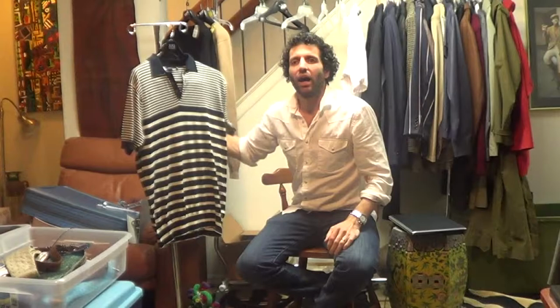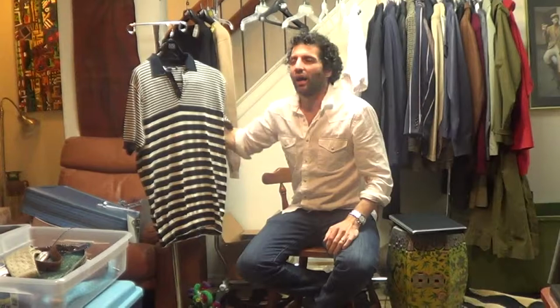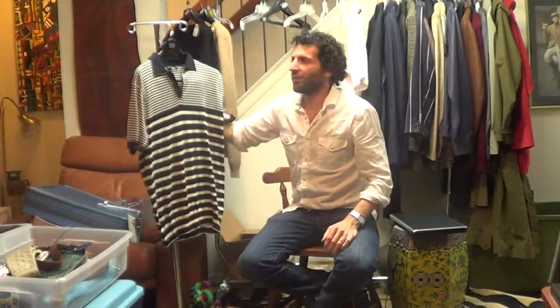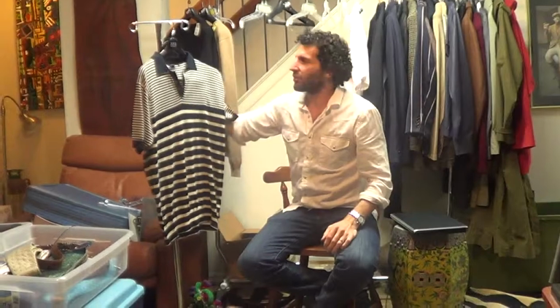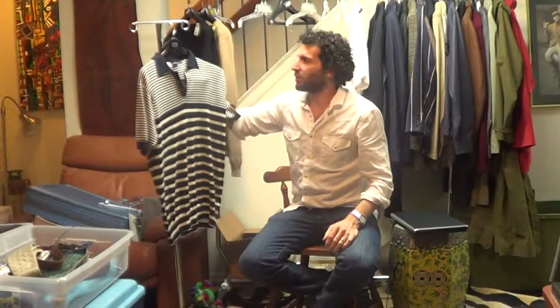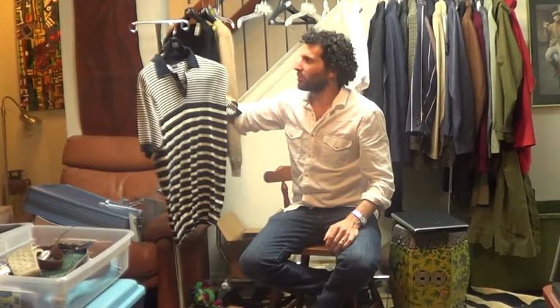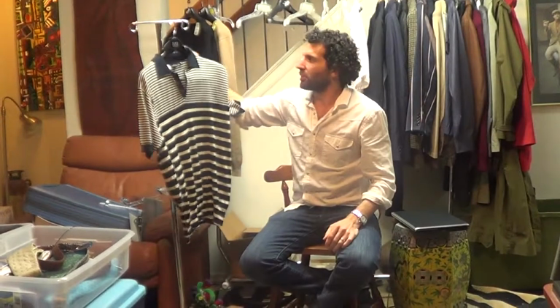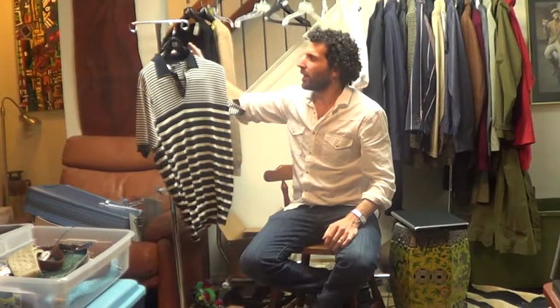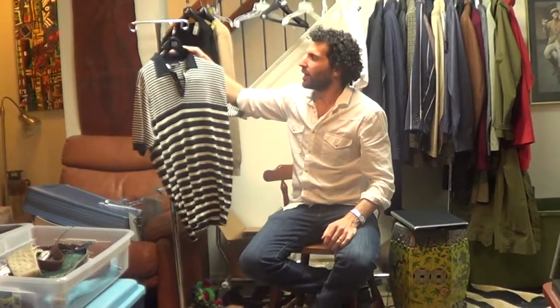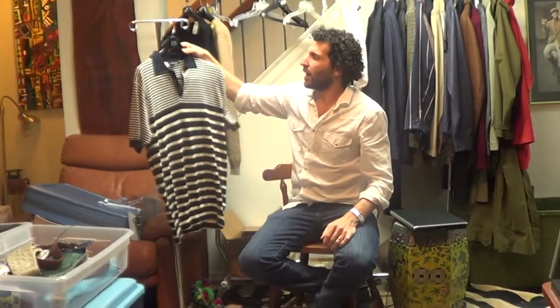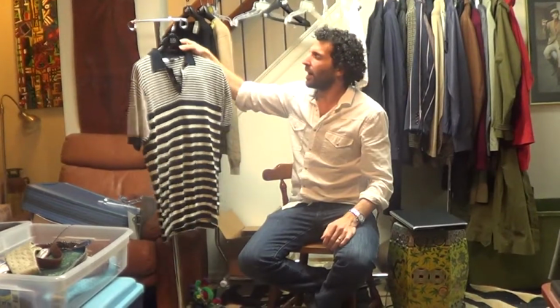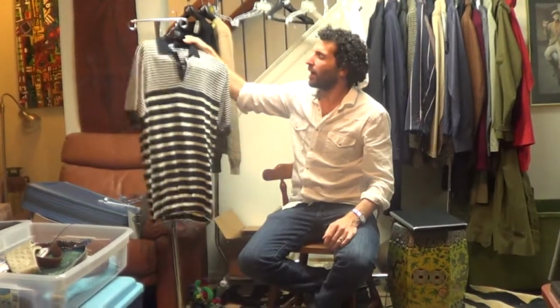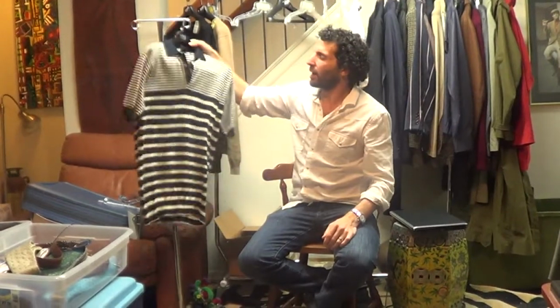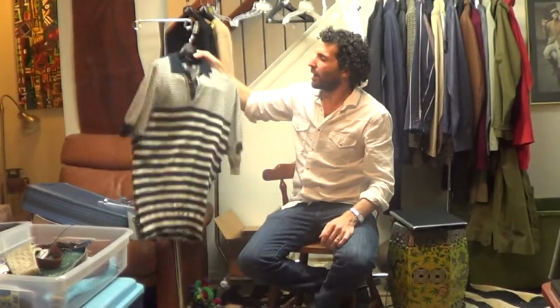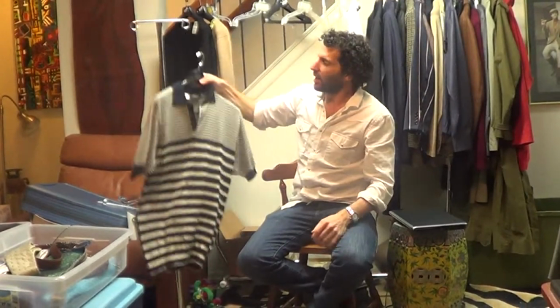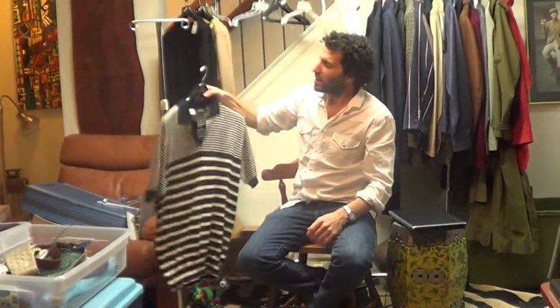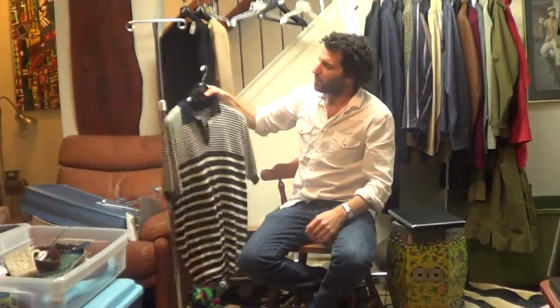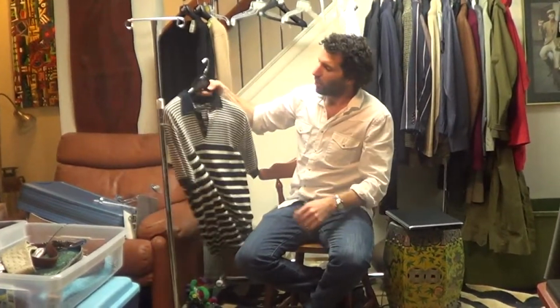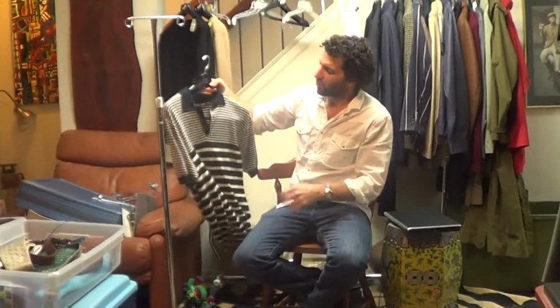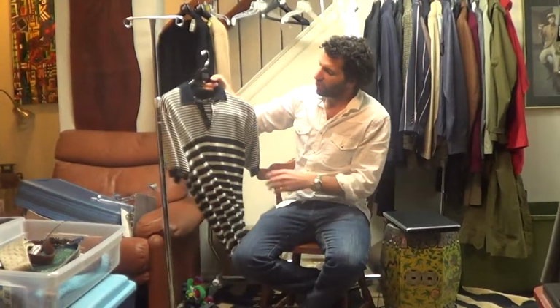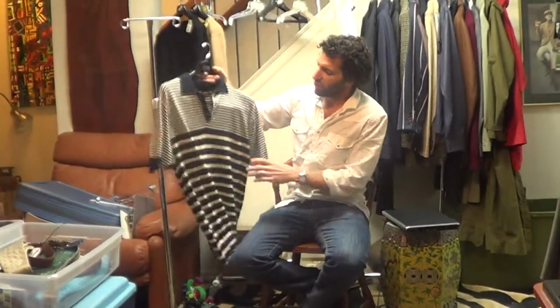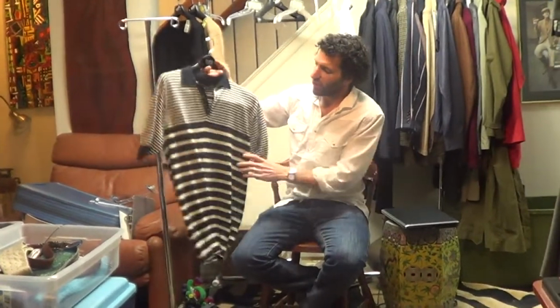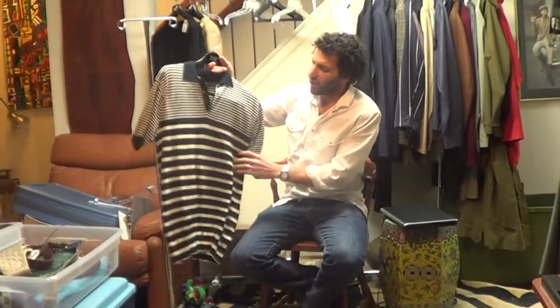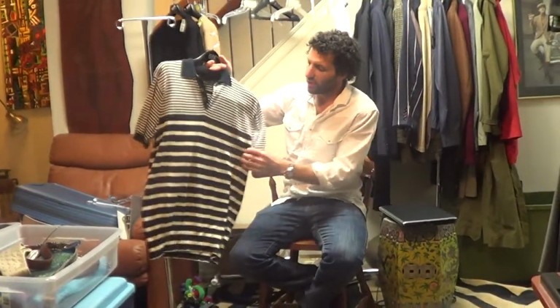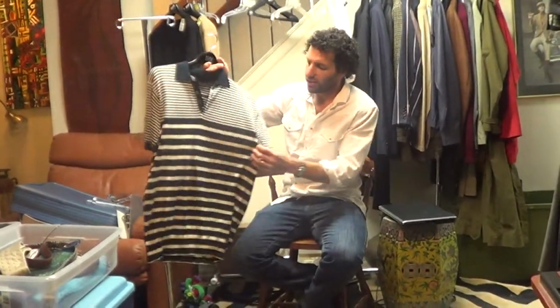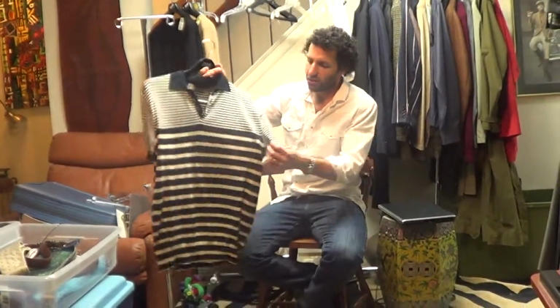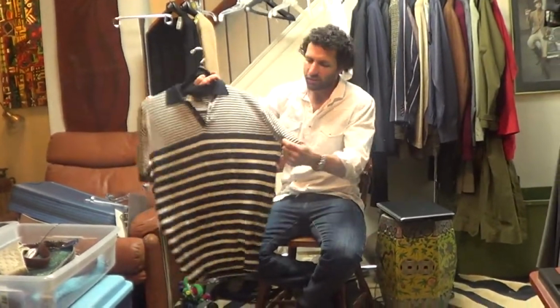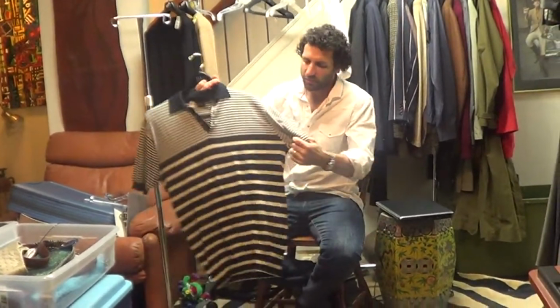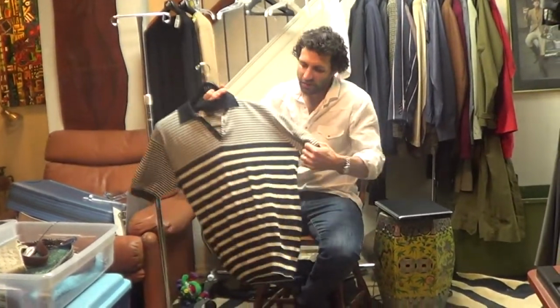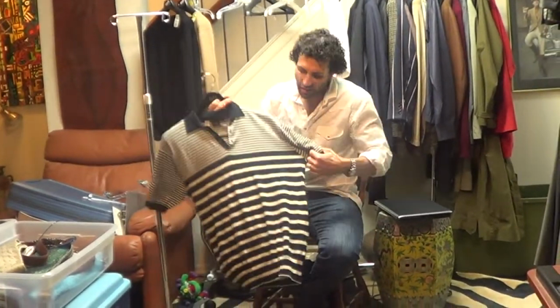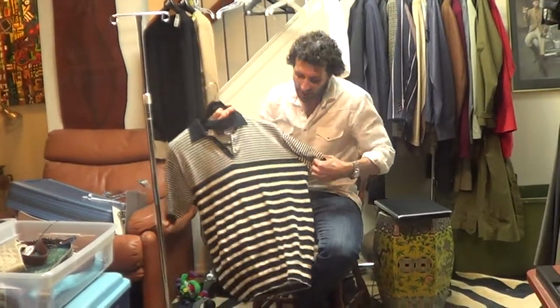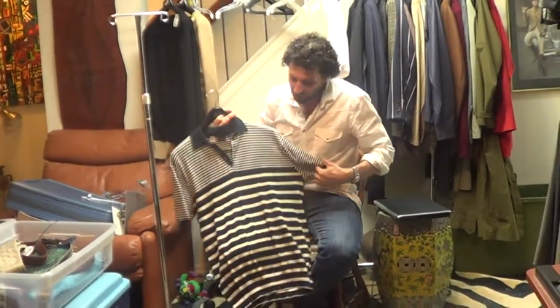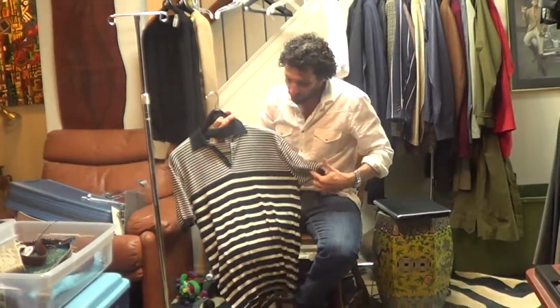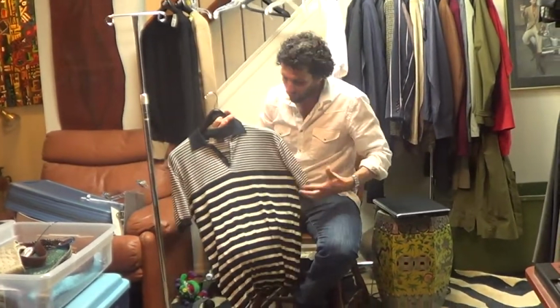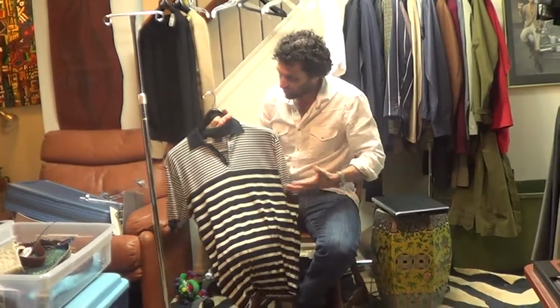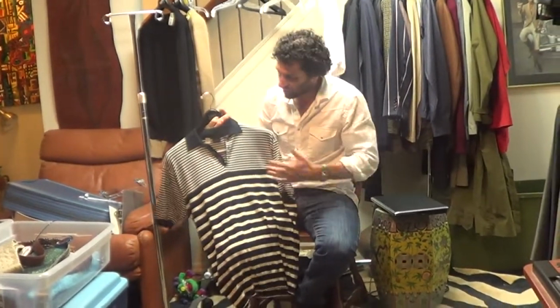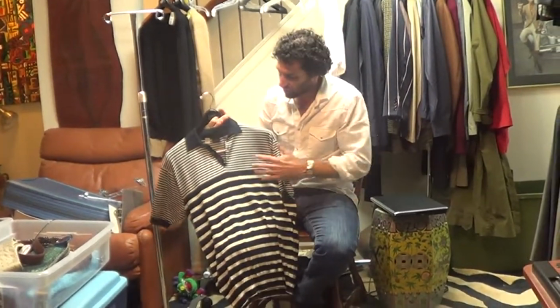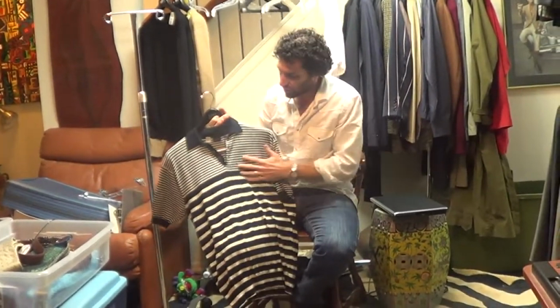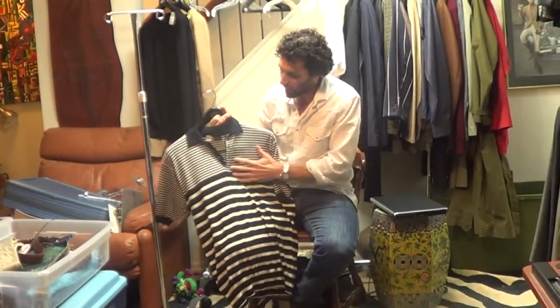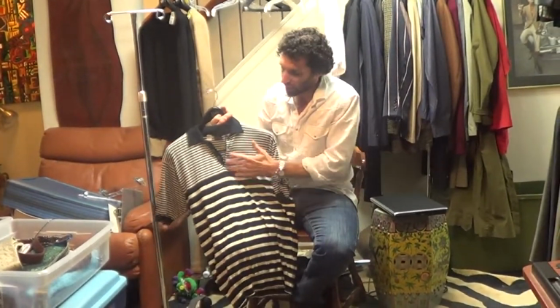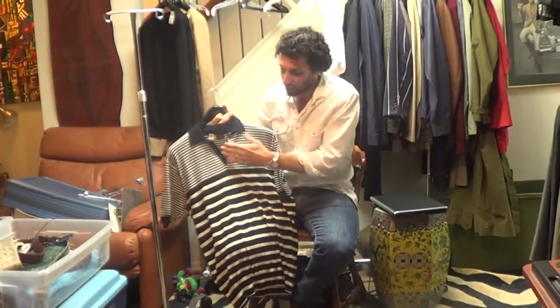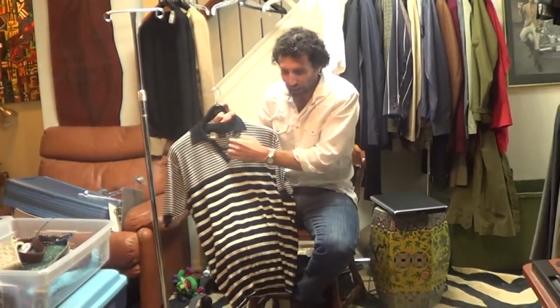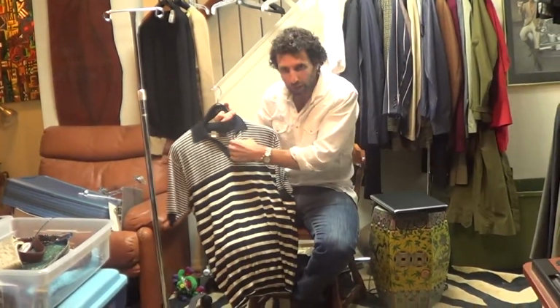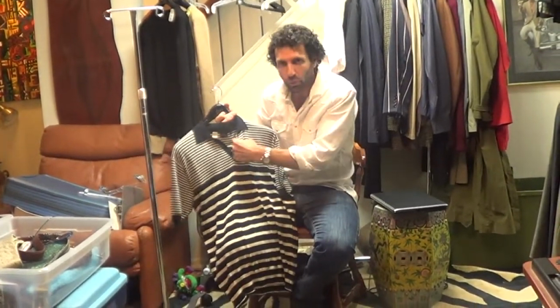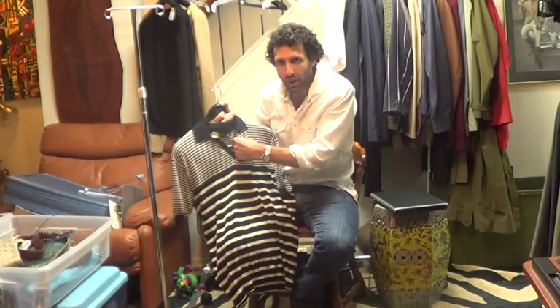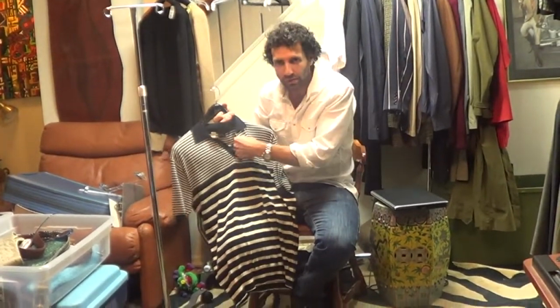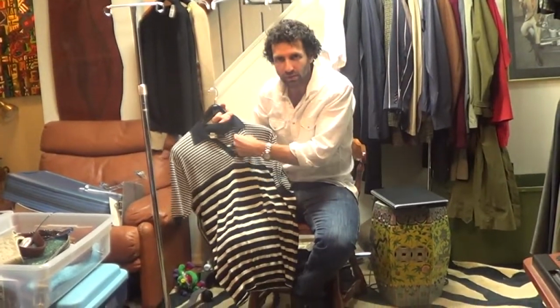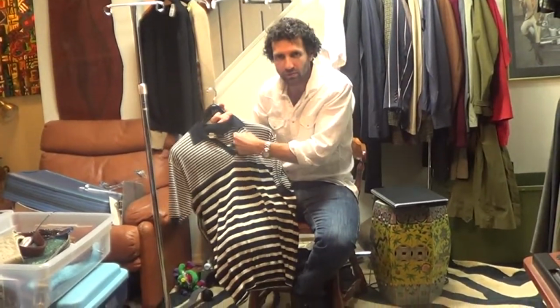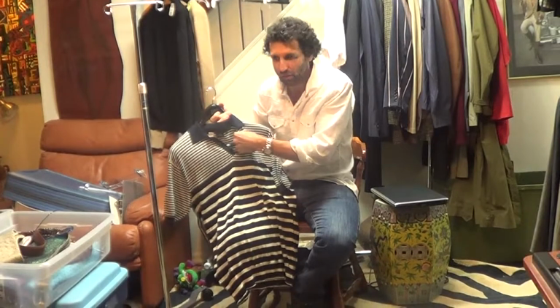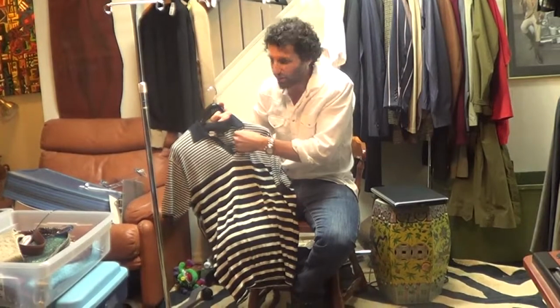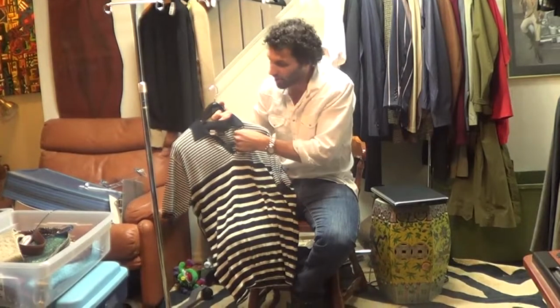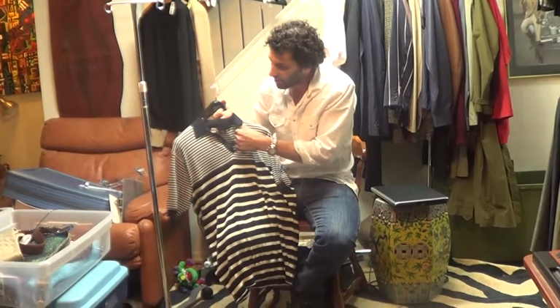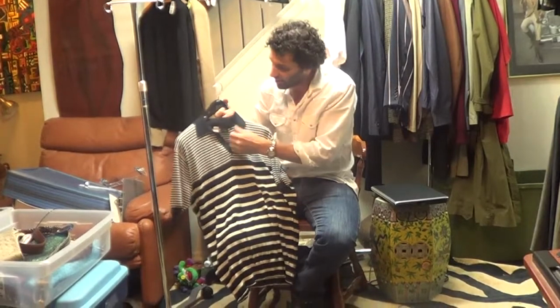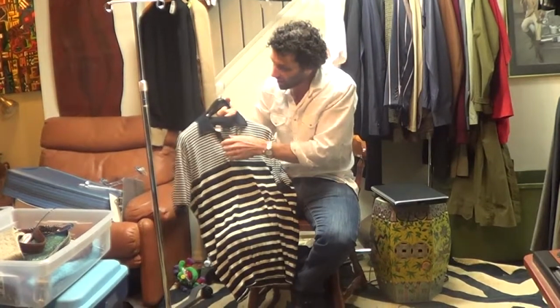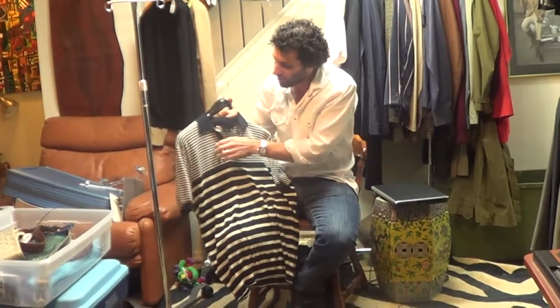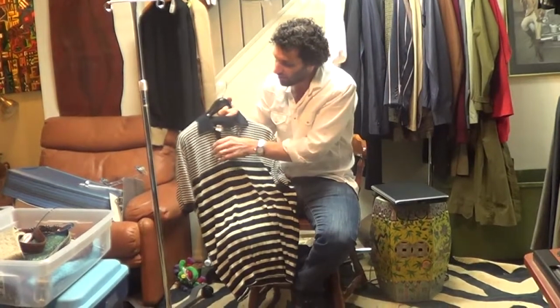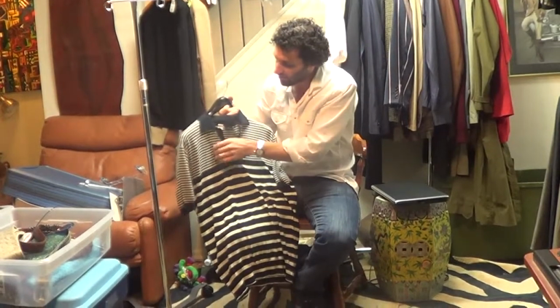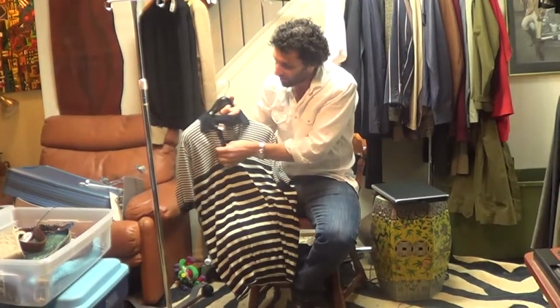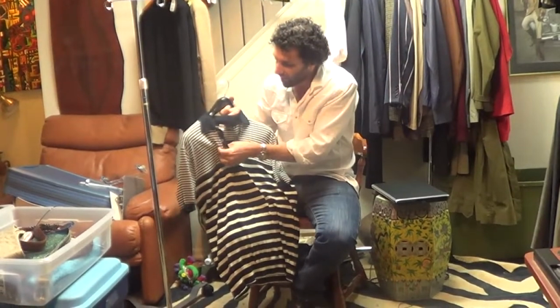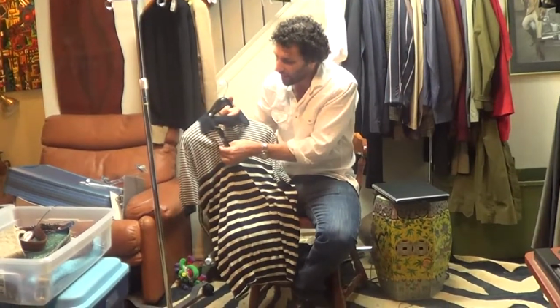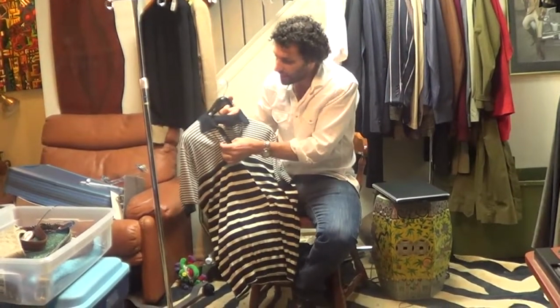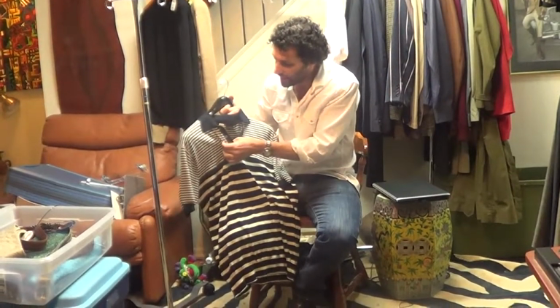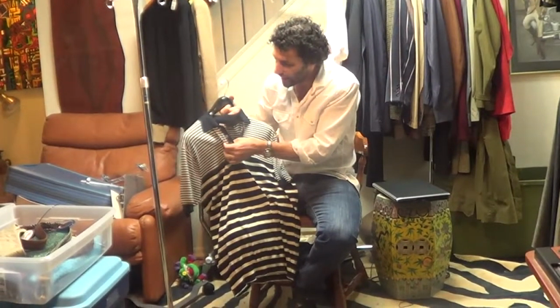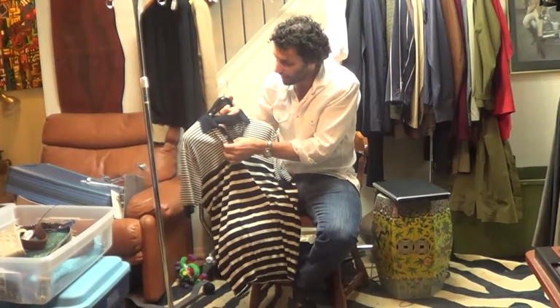Hi, thanks for tuning in. I've got a nice Paul Stewart knit here. It's basically a short sleeve sweater, lightweight, very thin, fine knit.